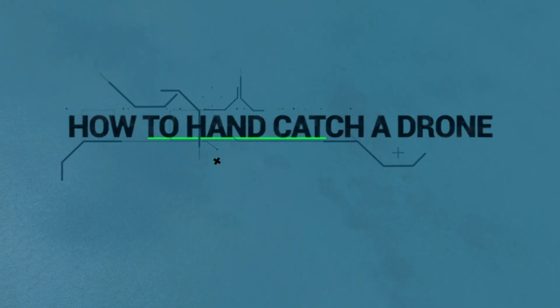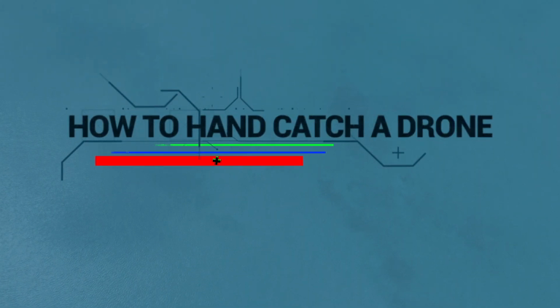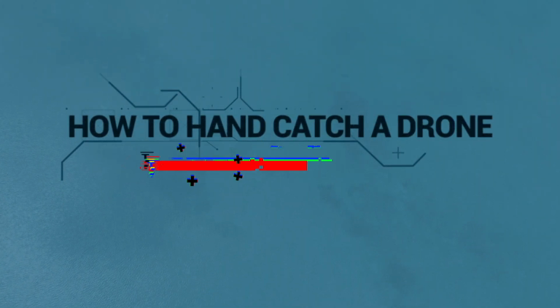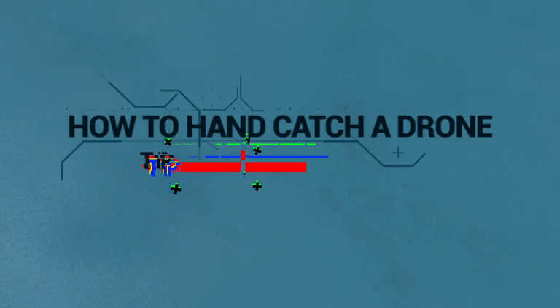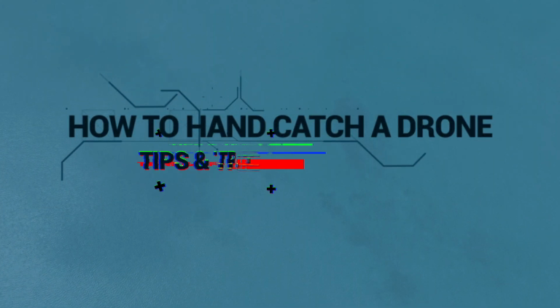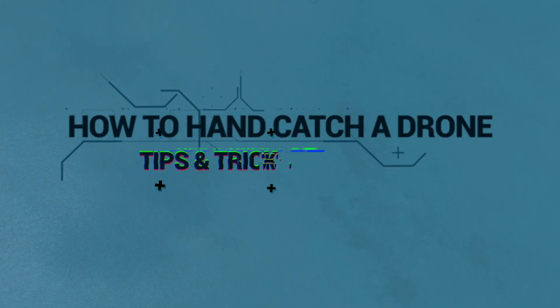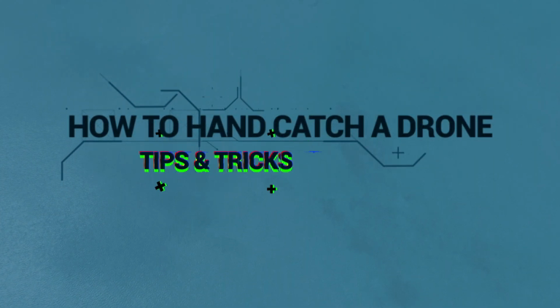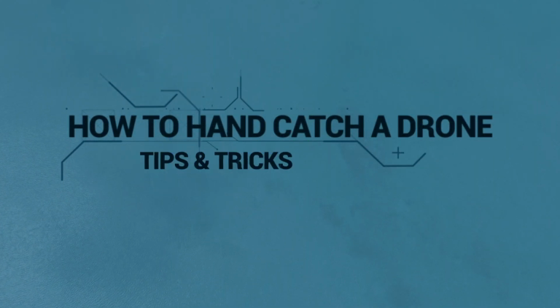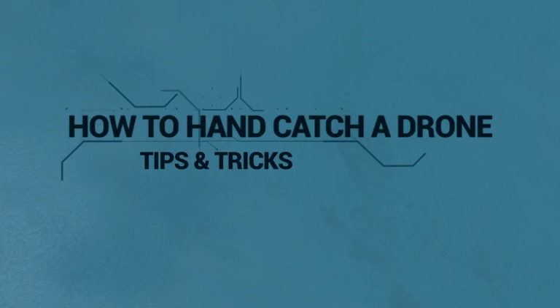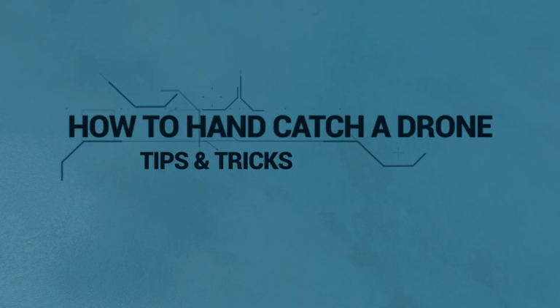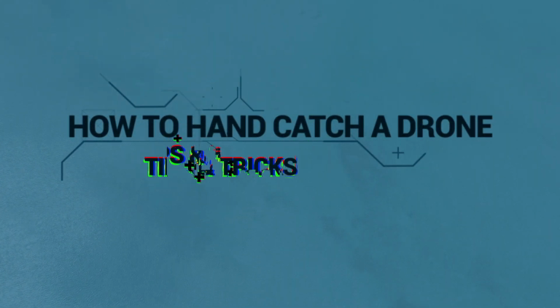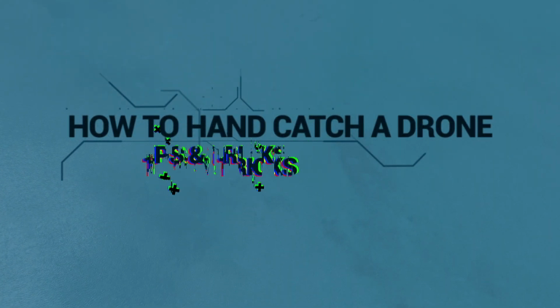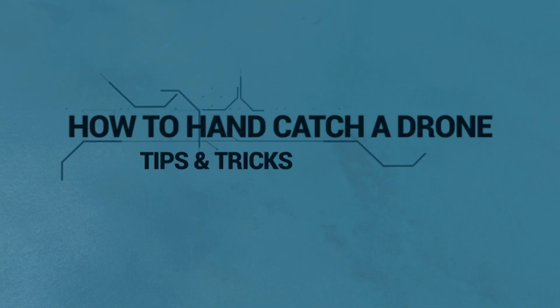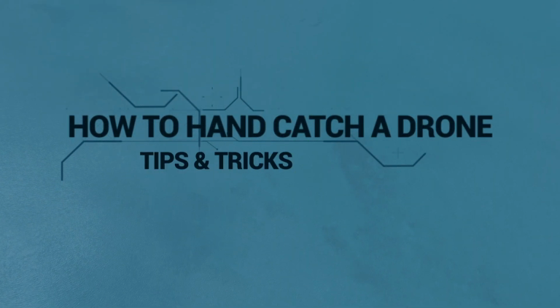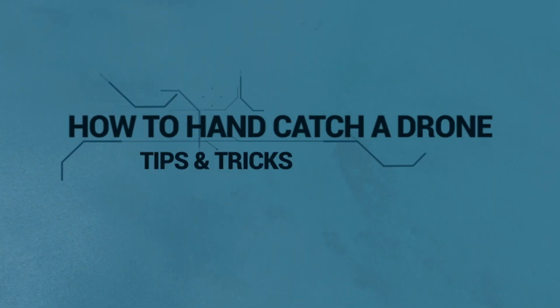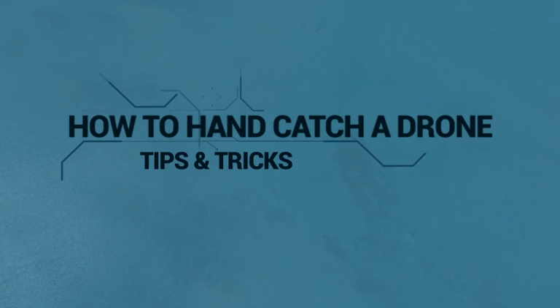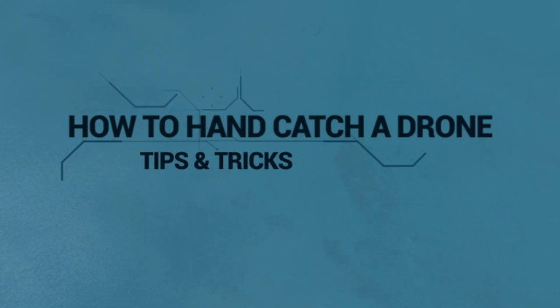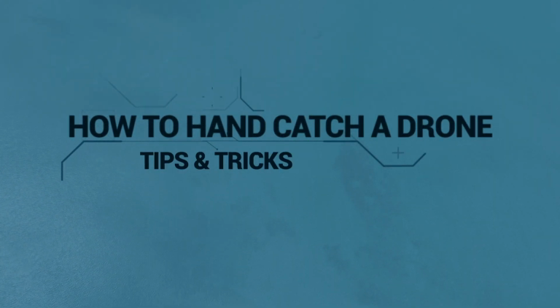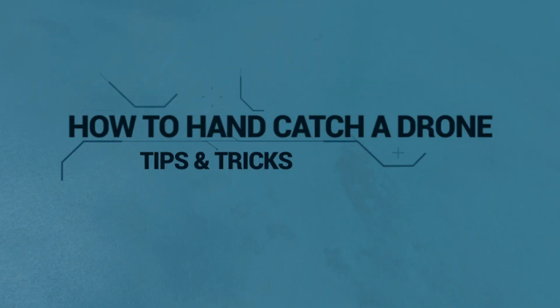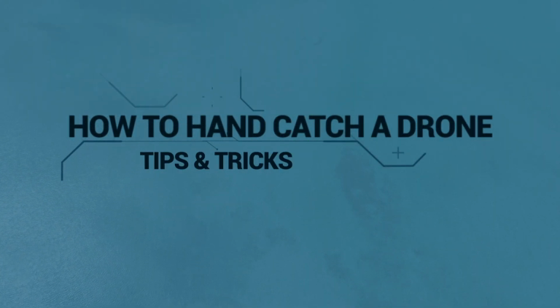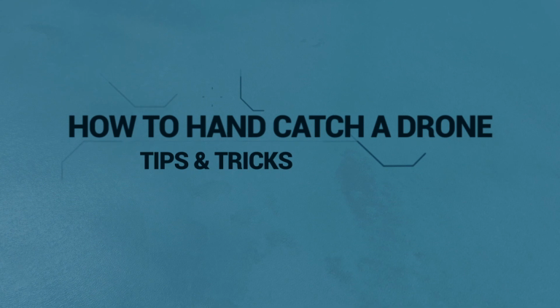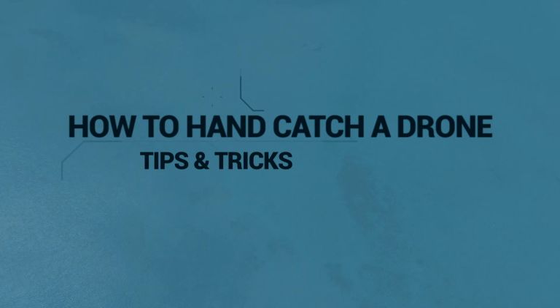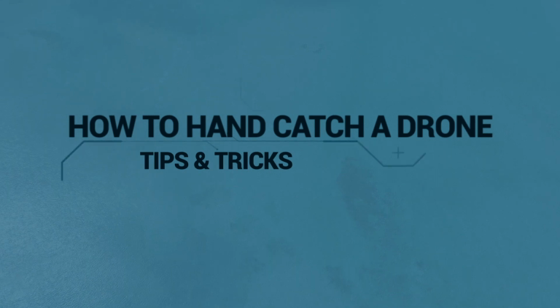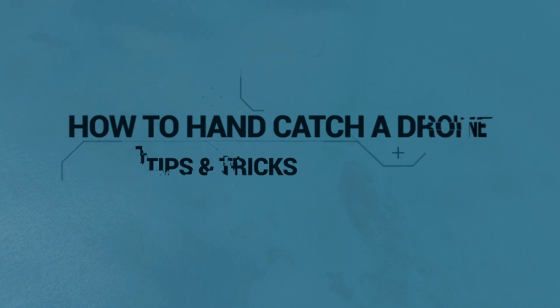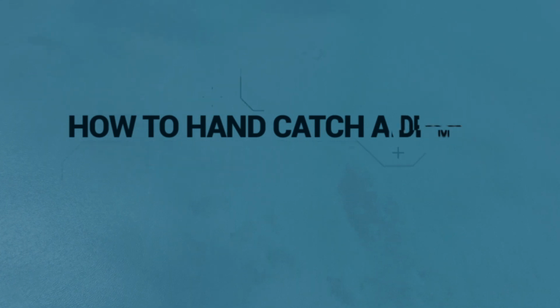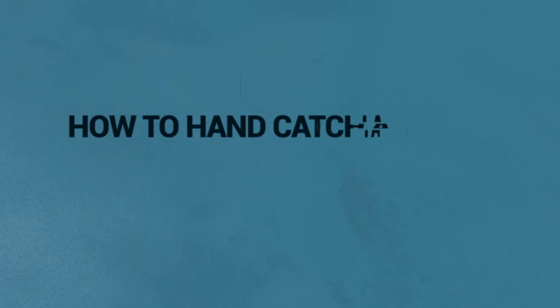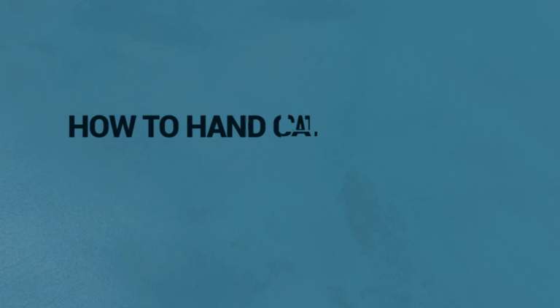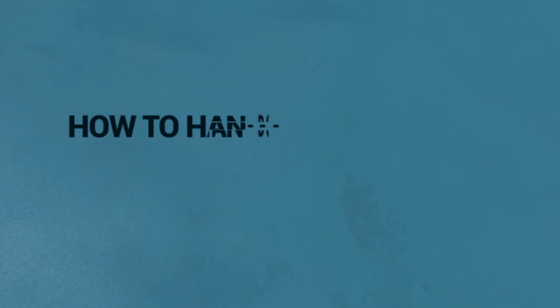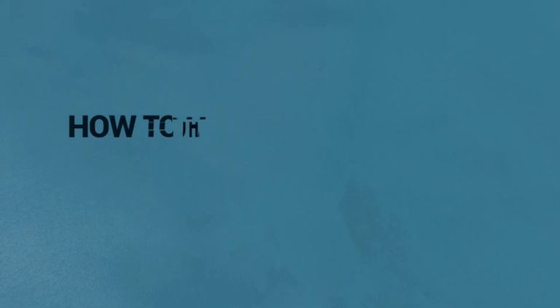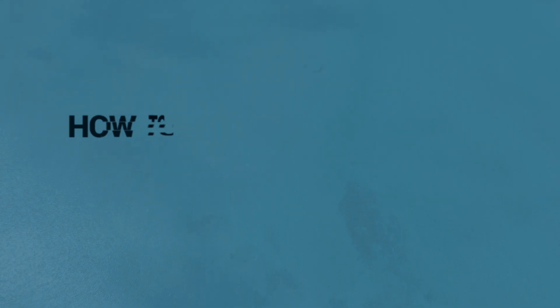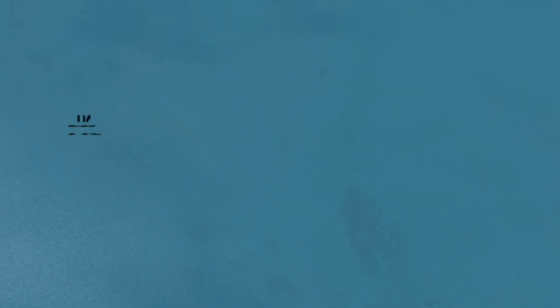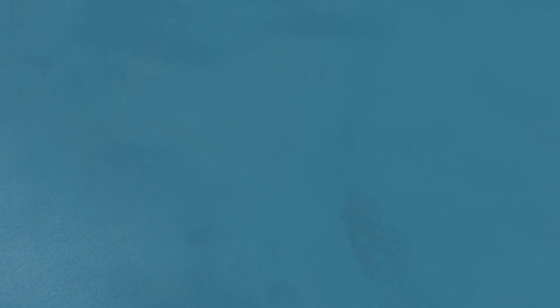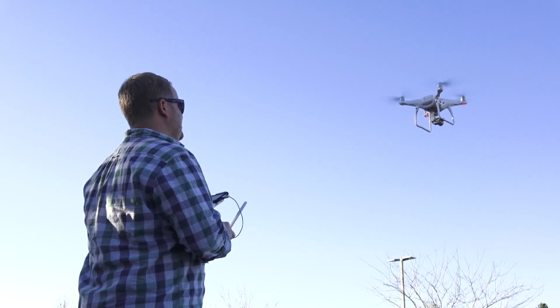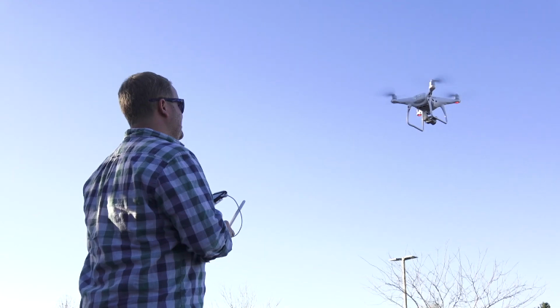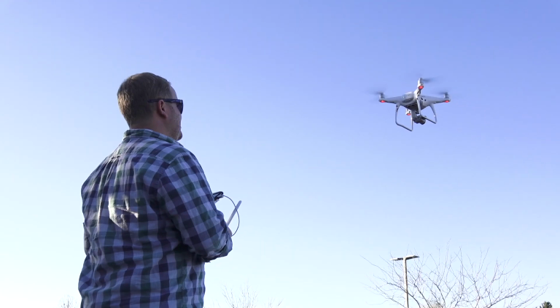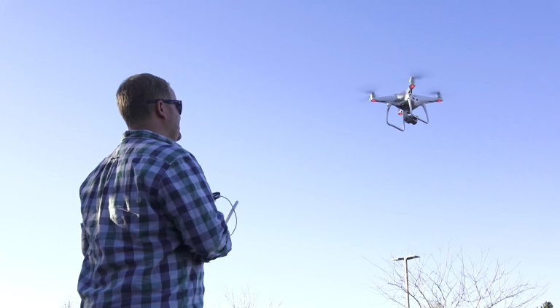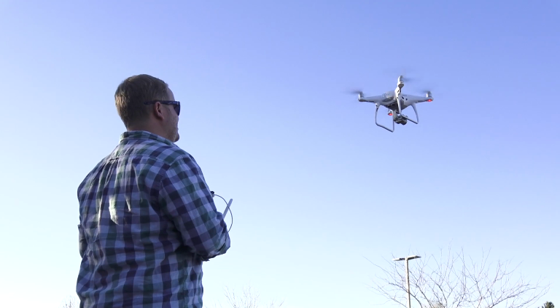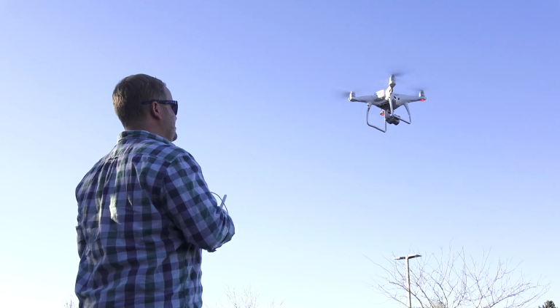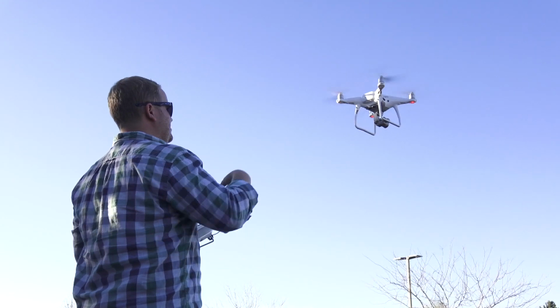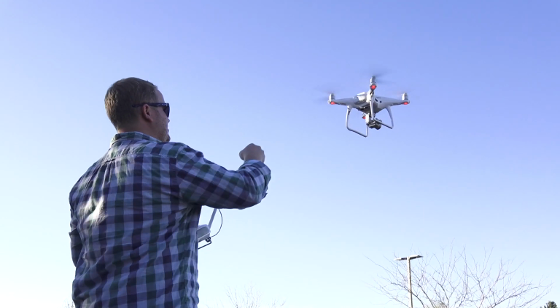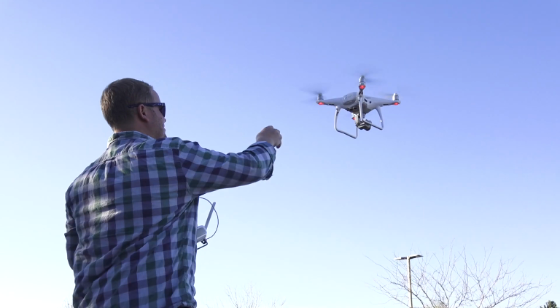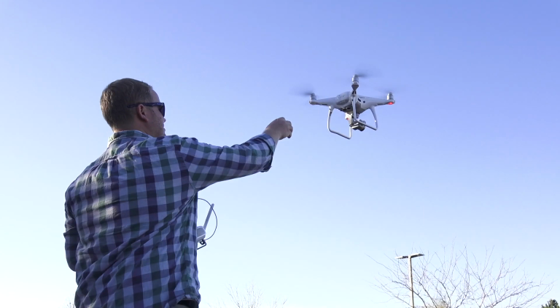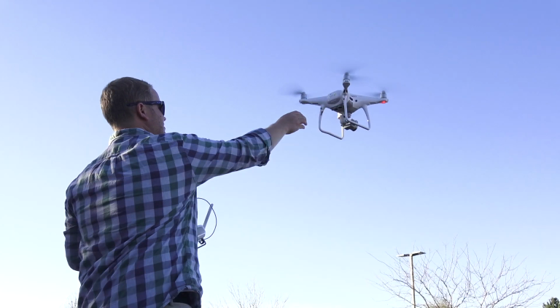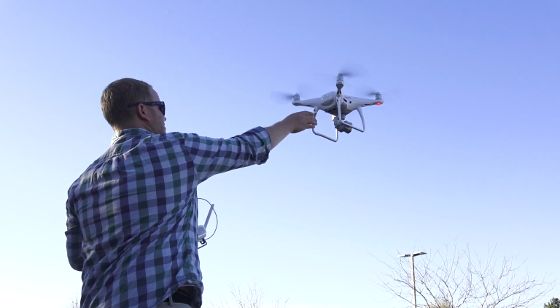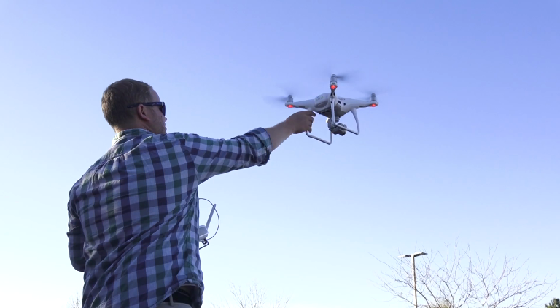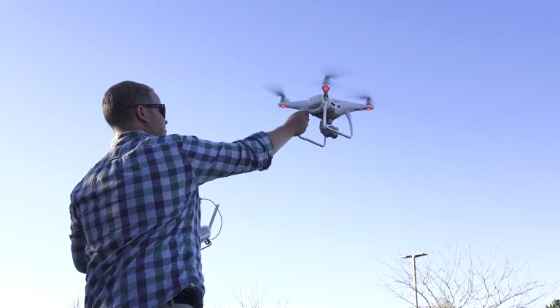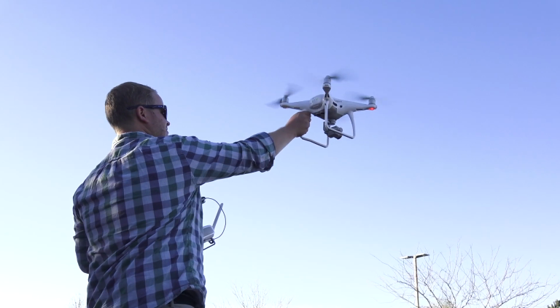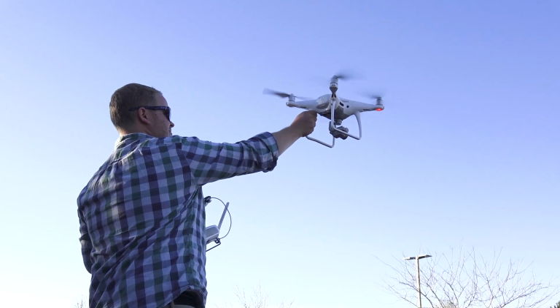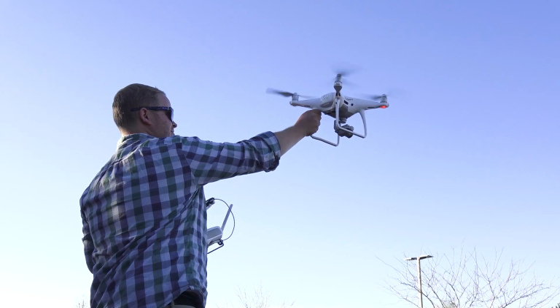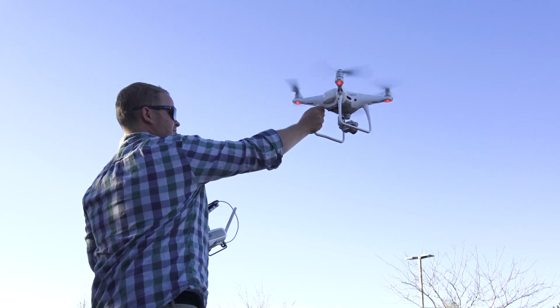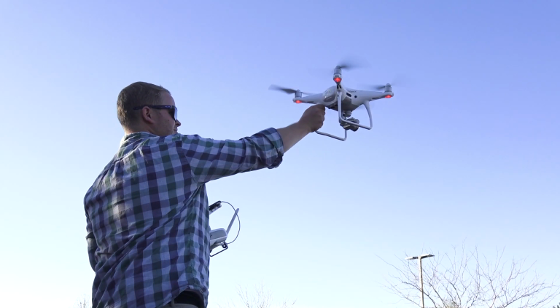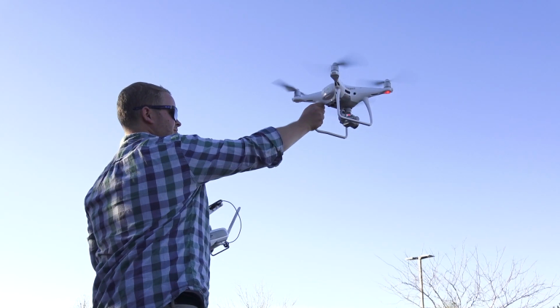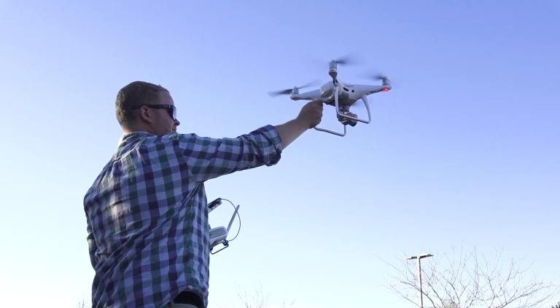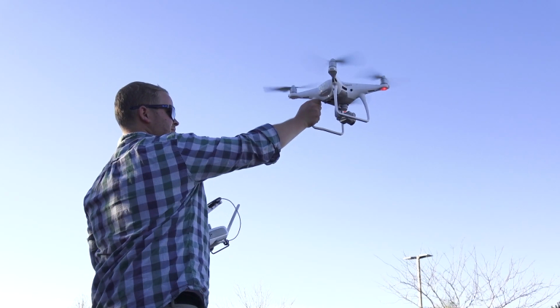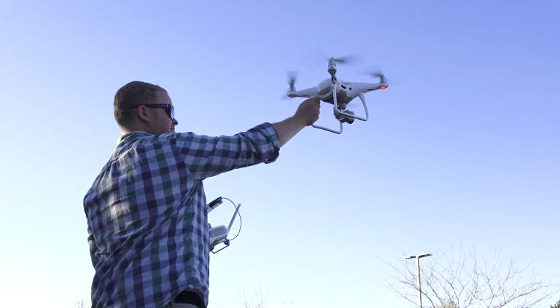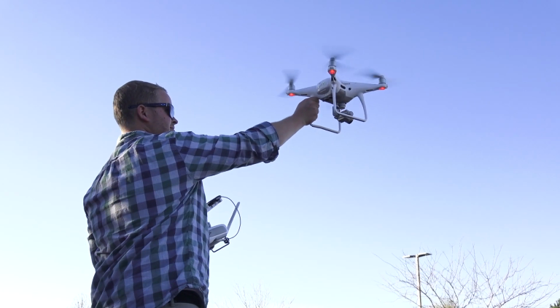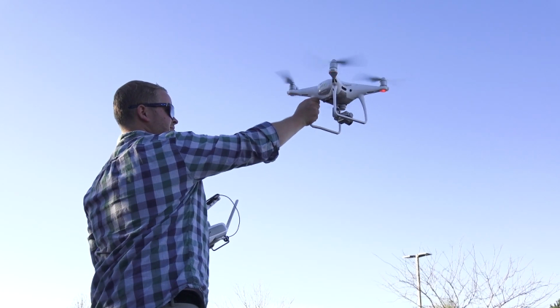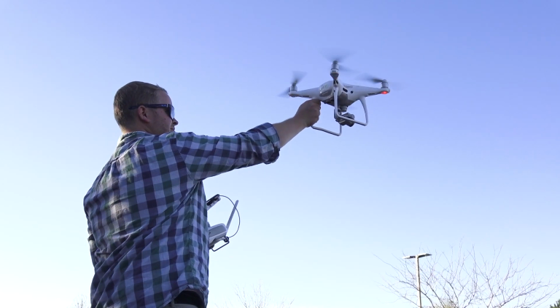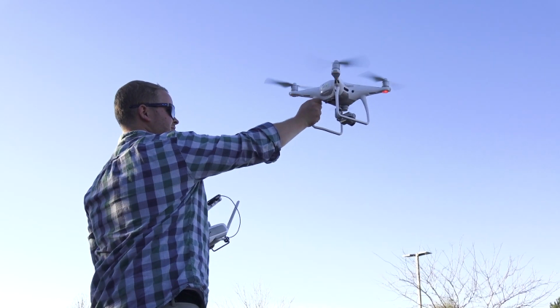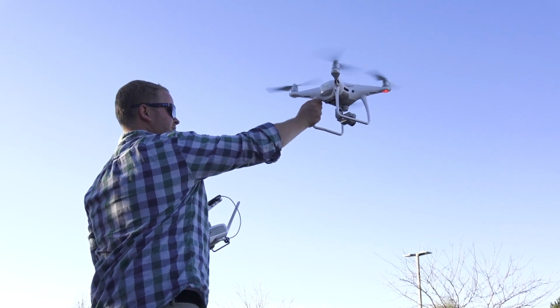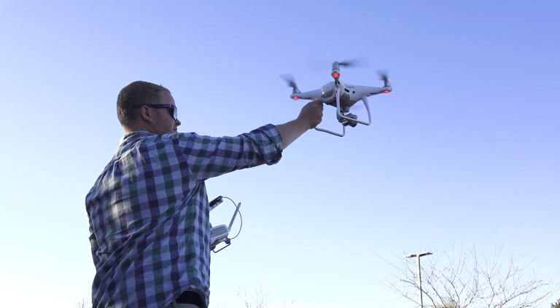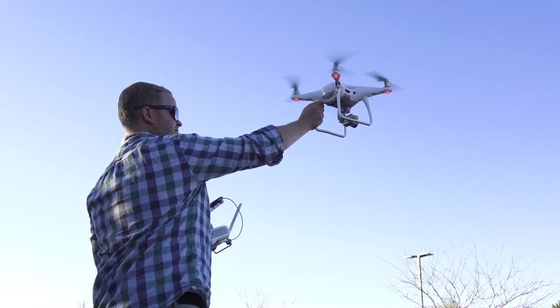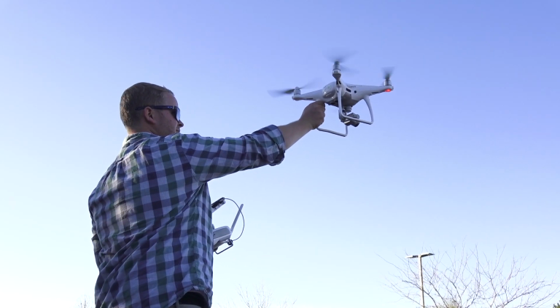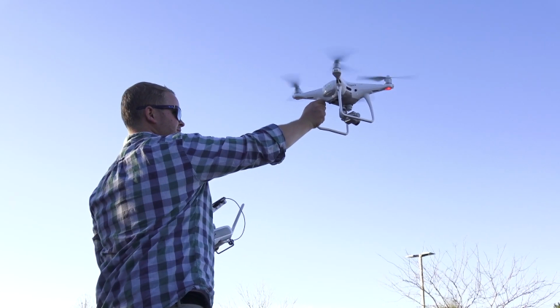Hey guys, do you want to know how to hand catch a drone? It's actually pretty simple, and if you know what you're doing, the chances of you getting hurt are very low.